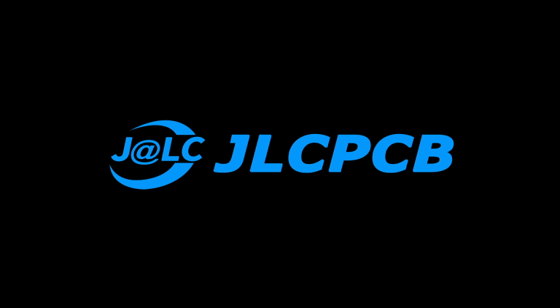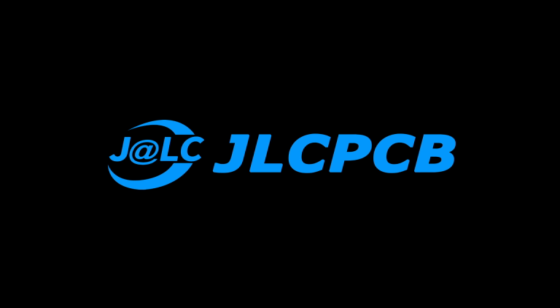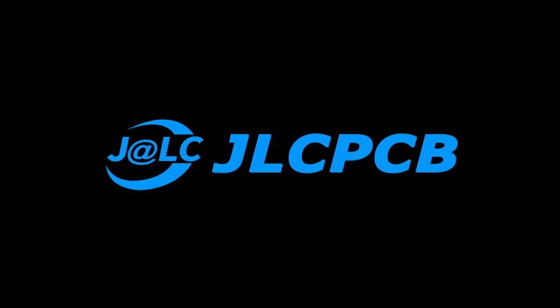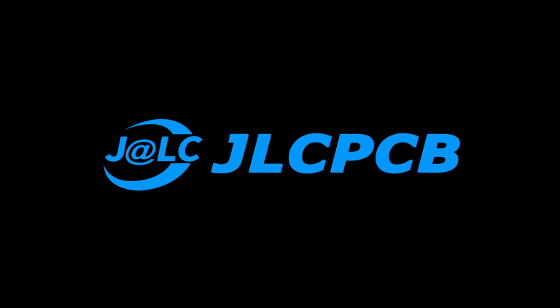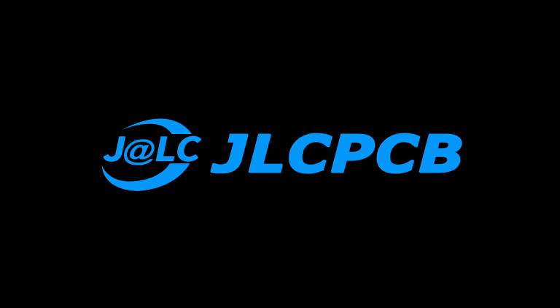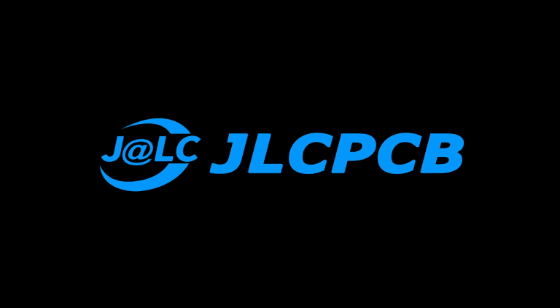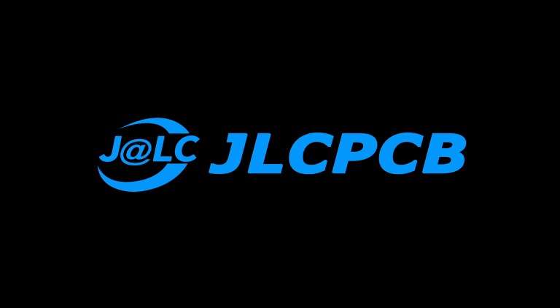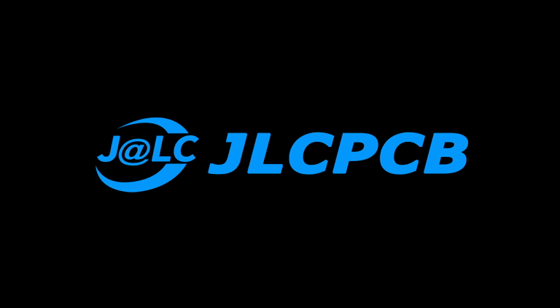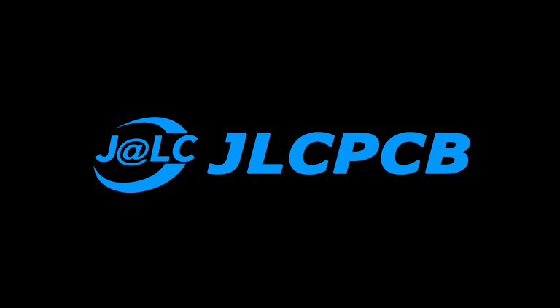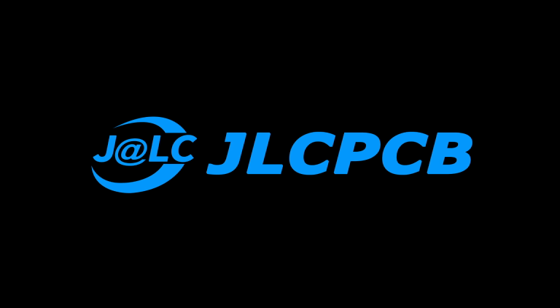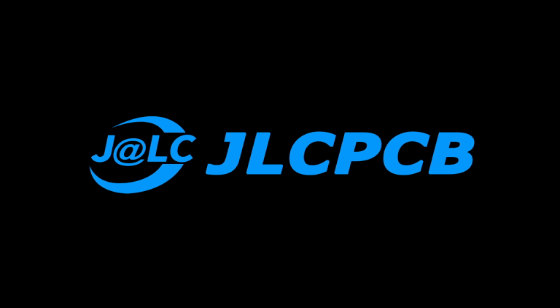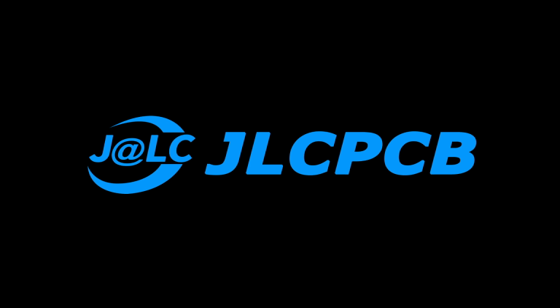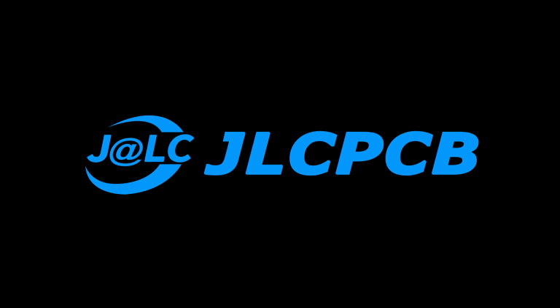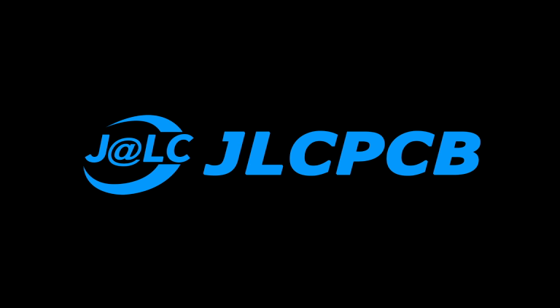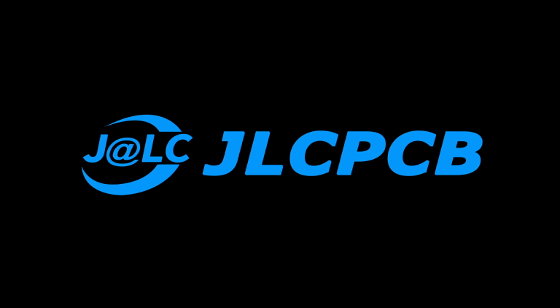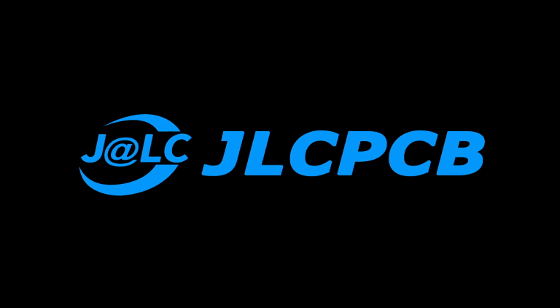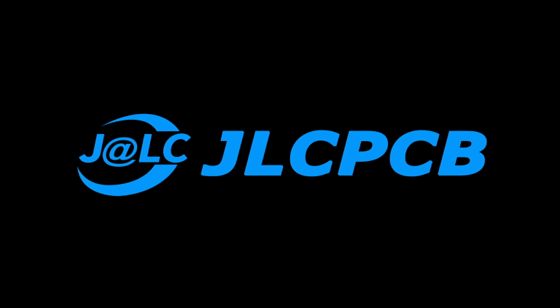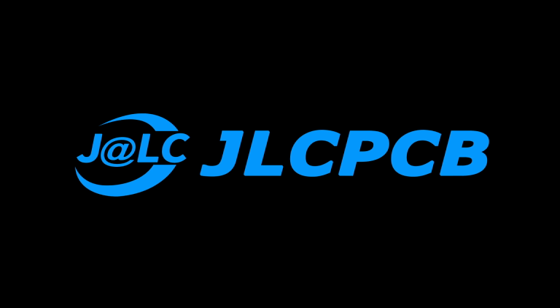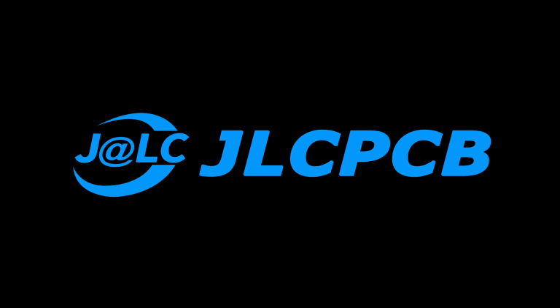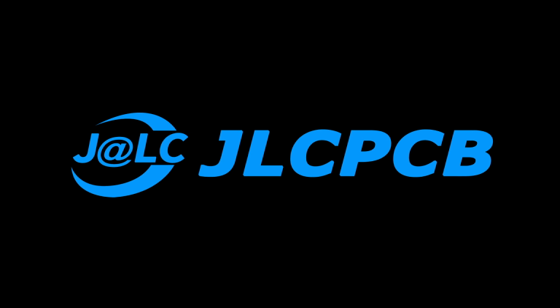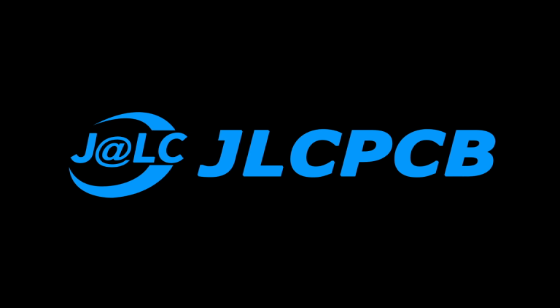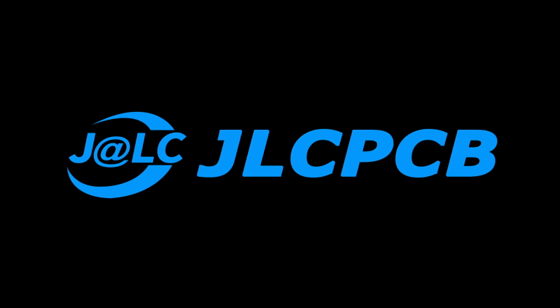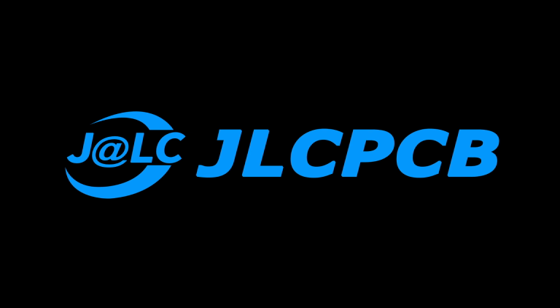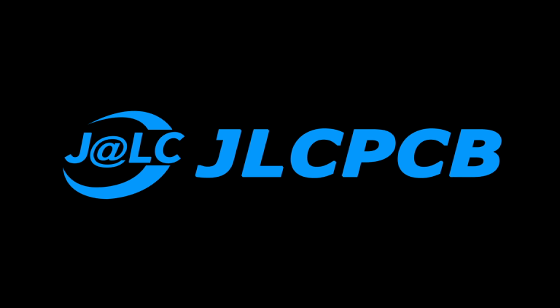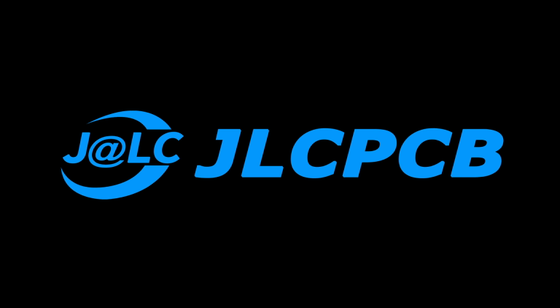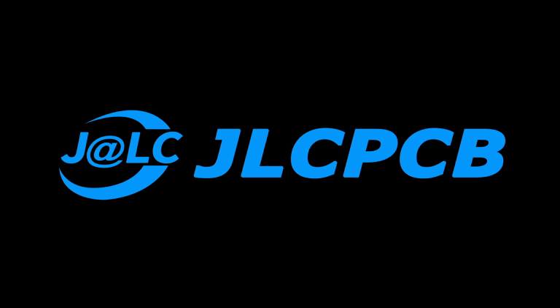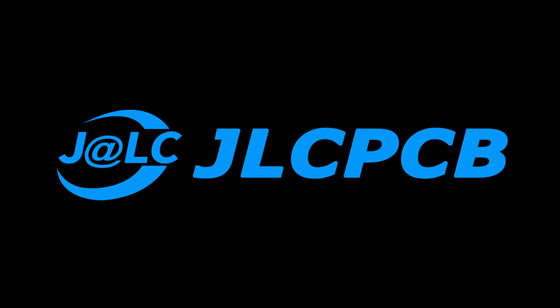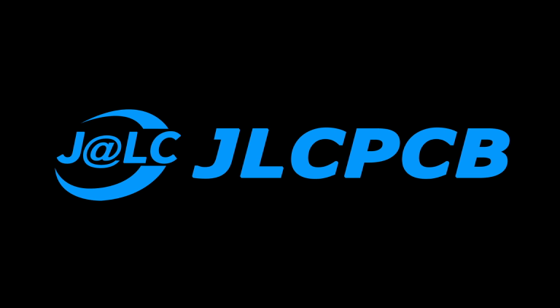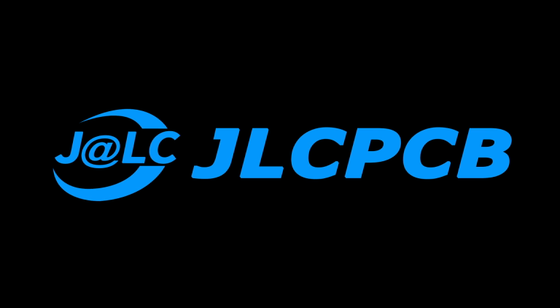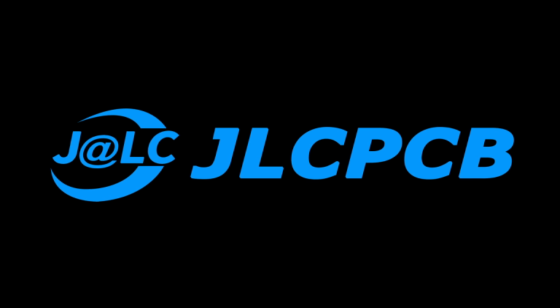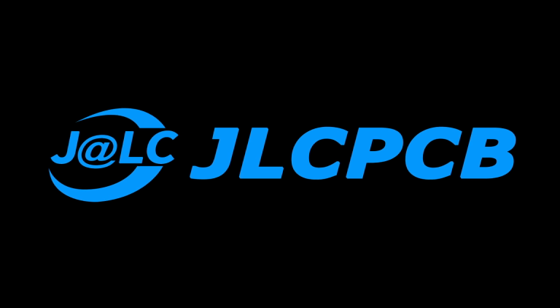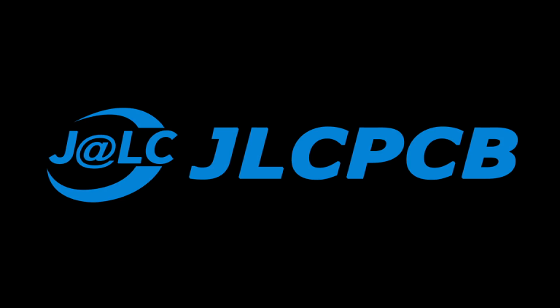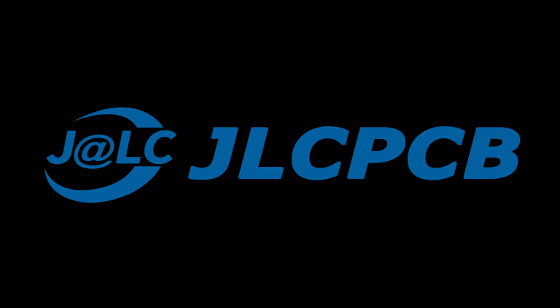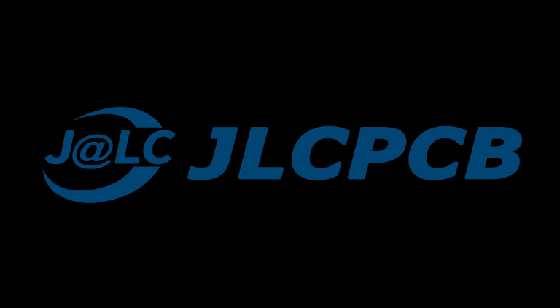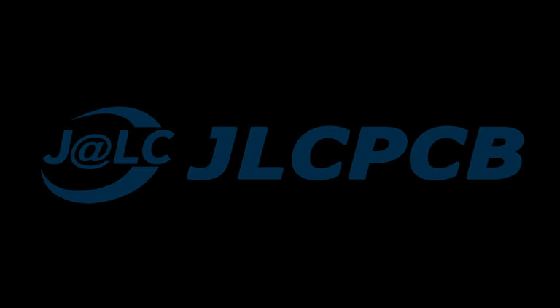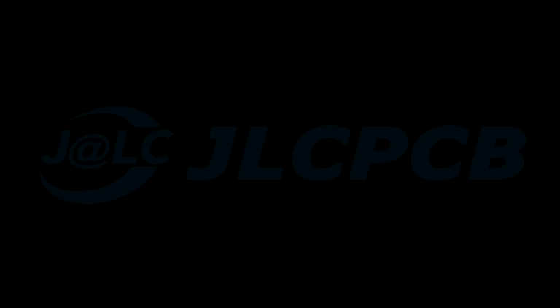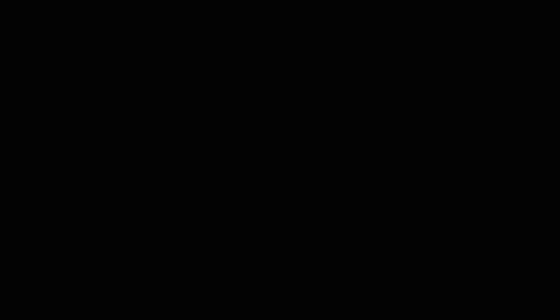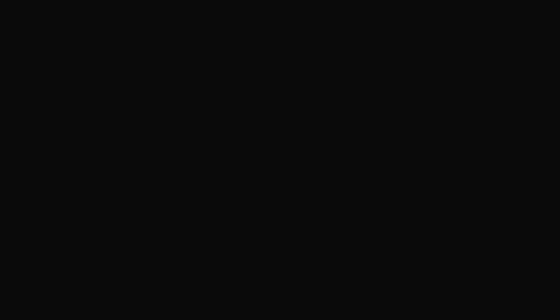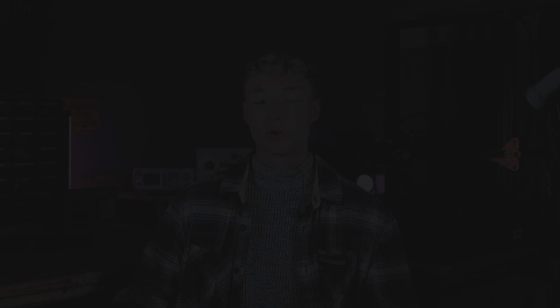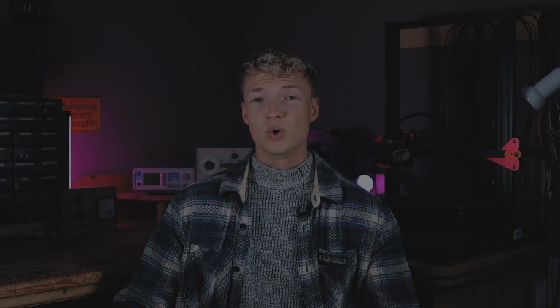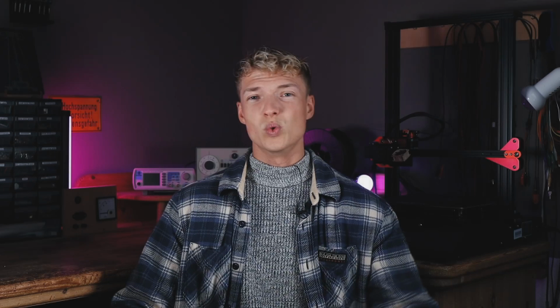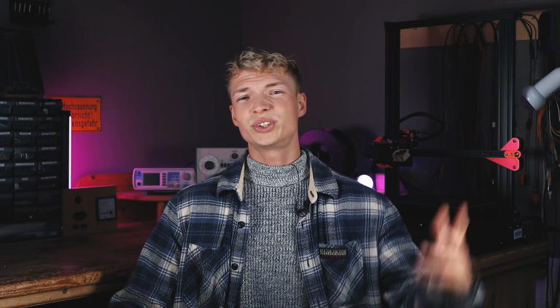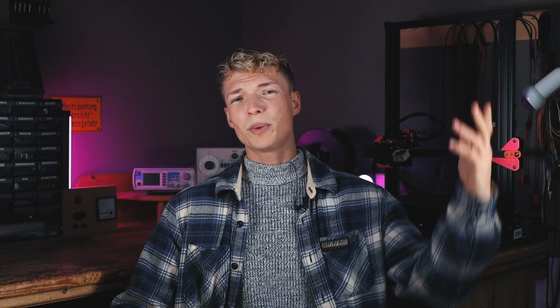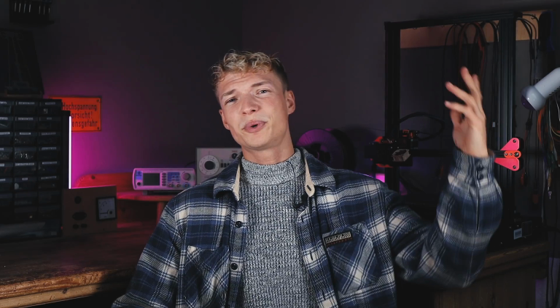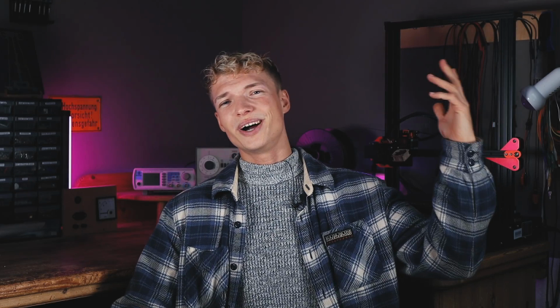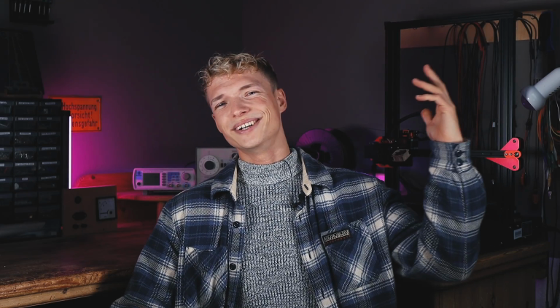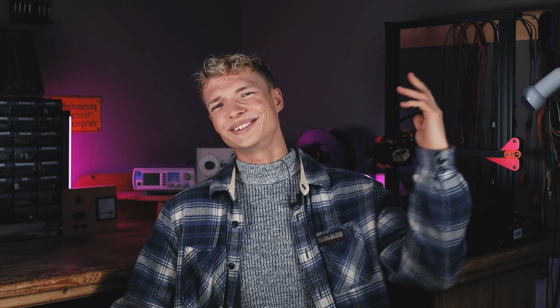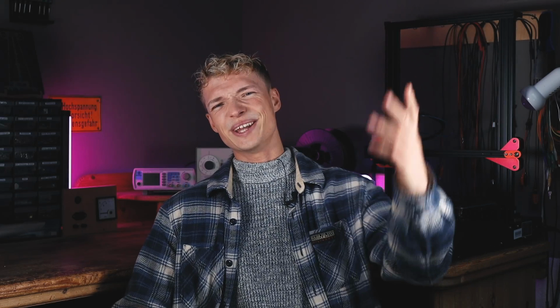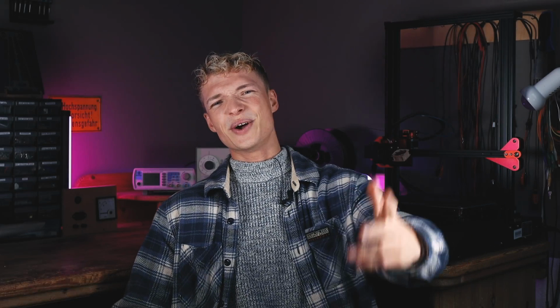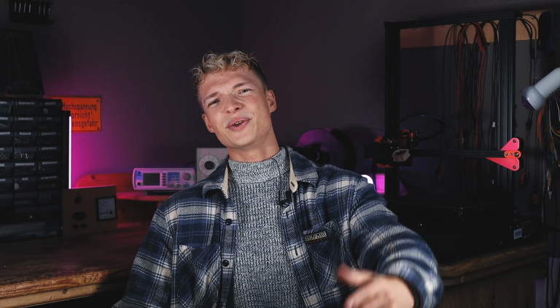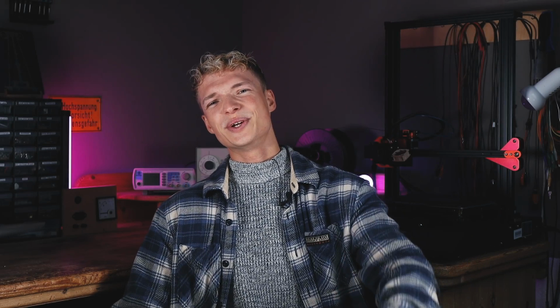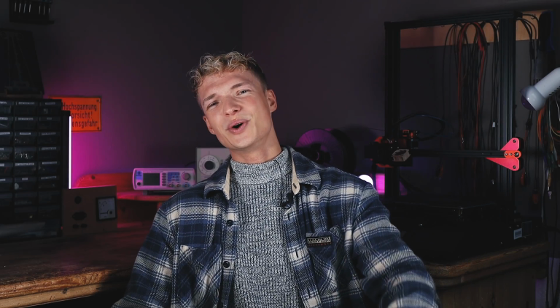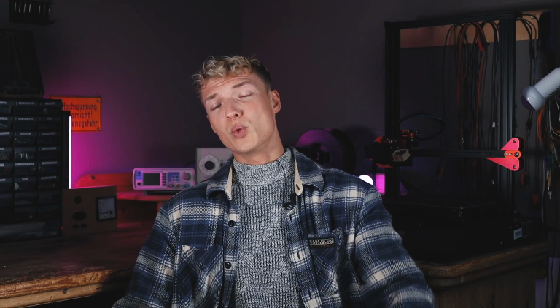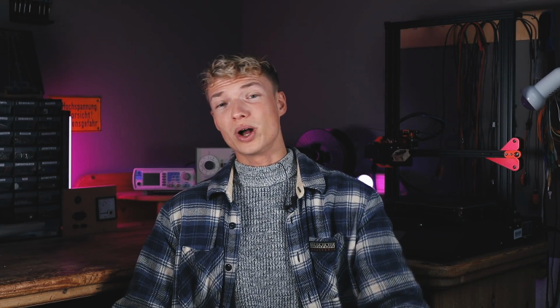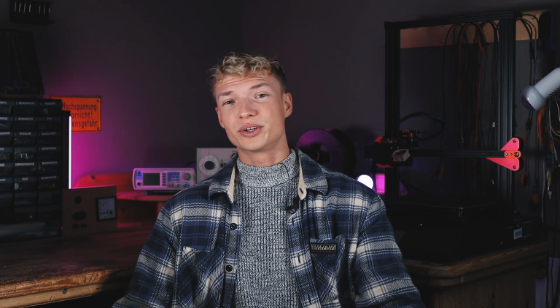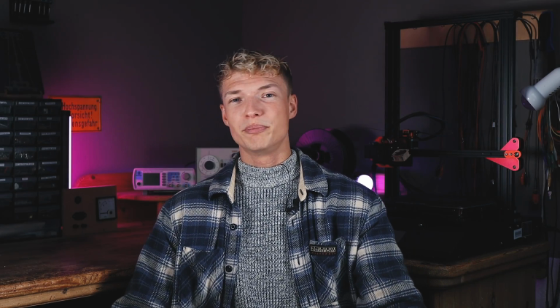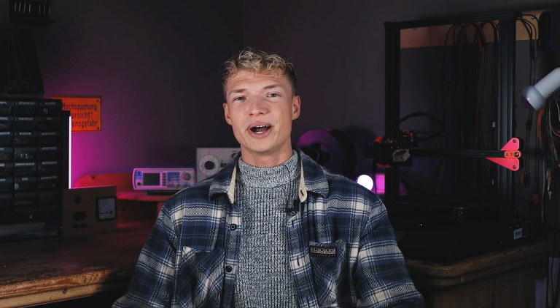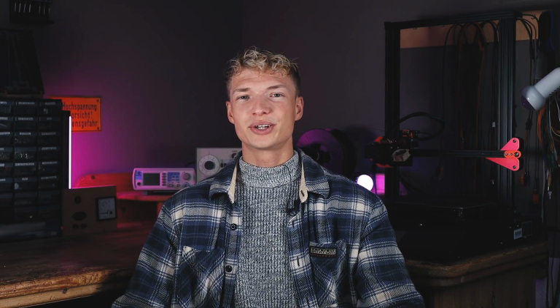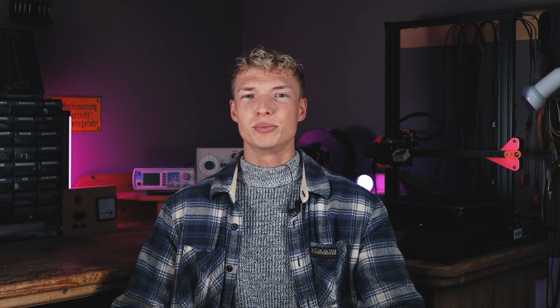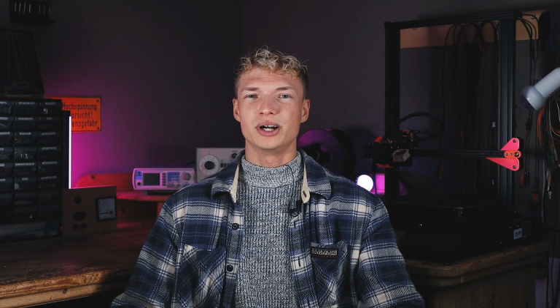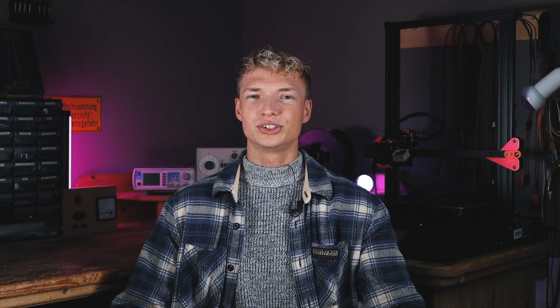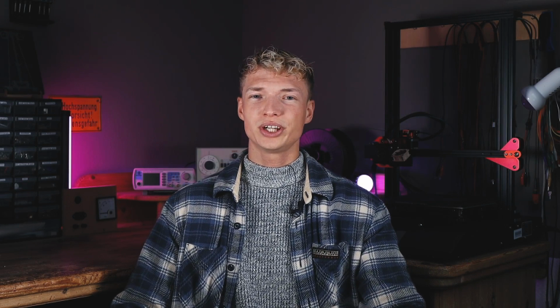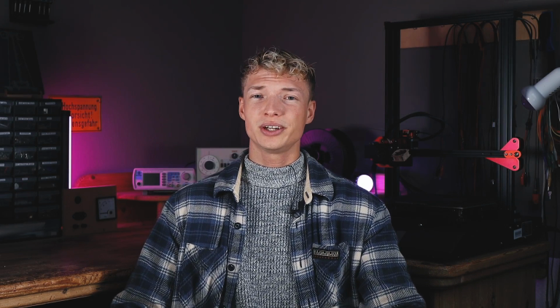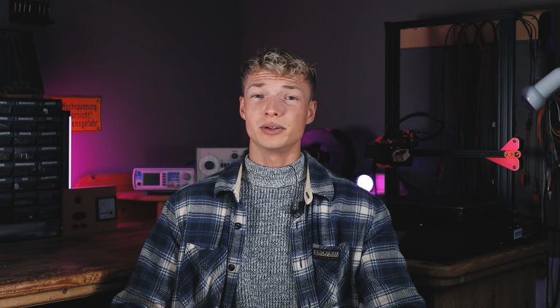This video is sponsored by JLCPCB. What's up guys? Leon here. Welcome back to my channel.